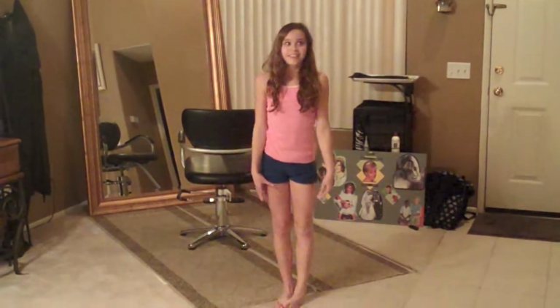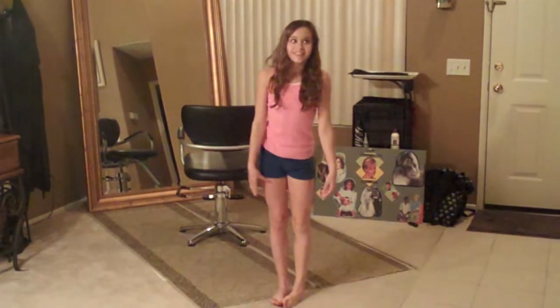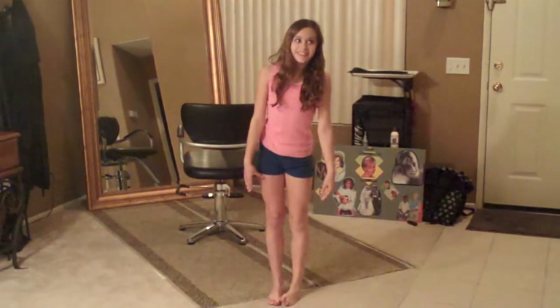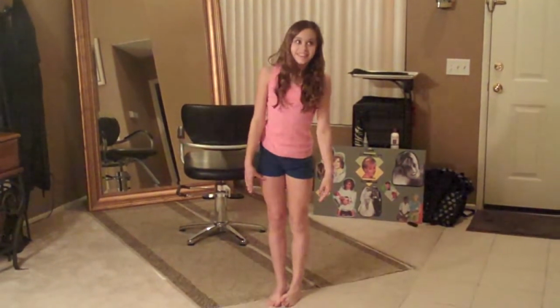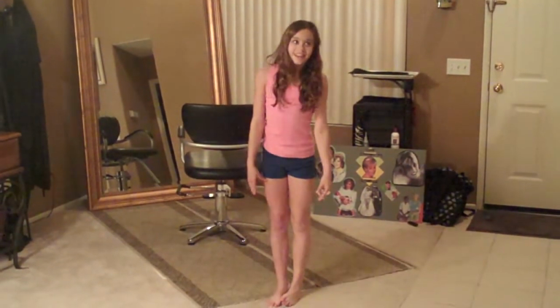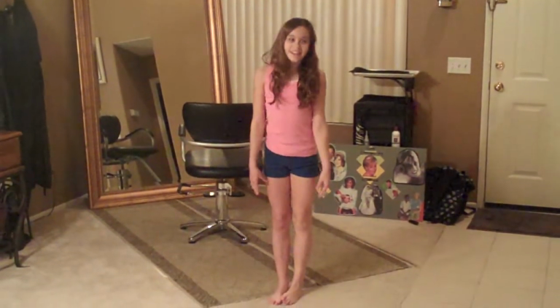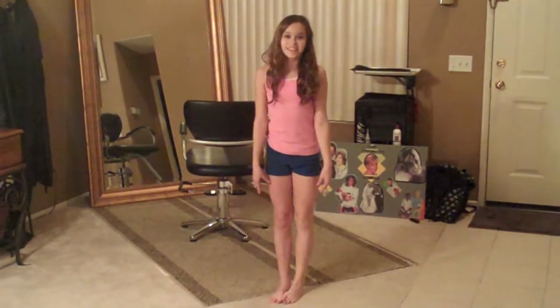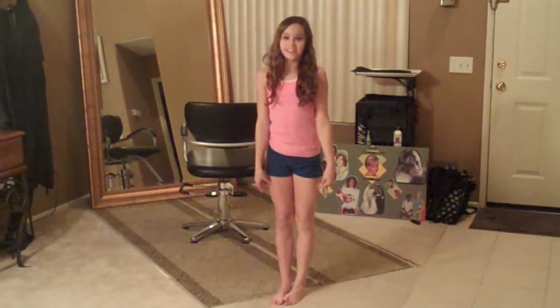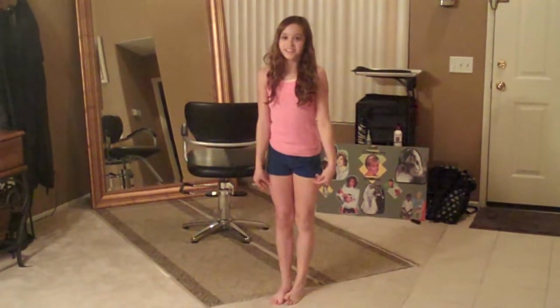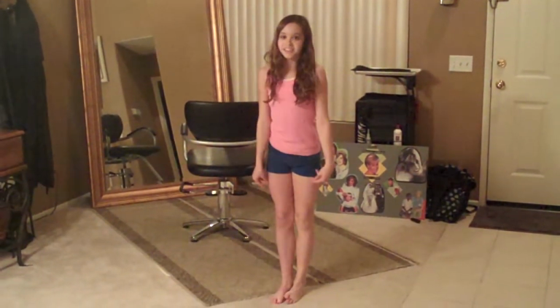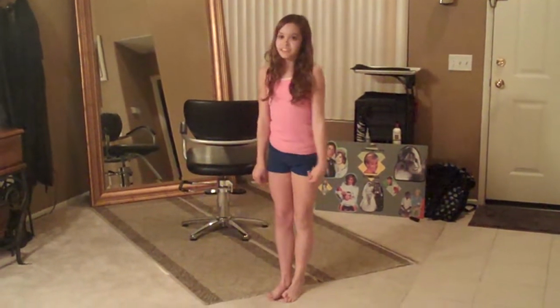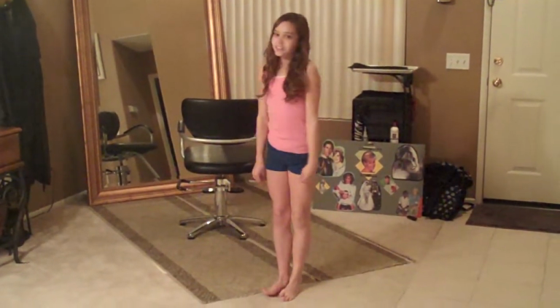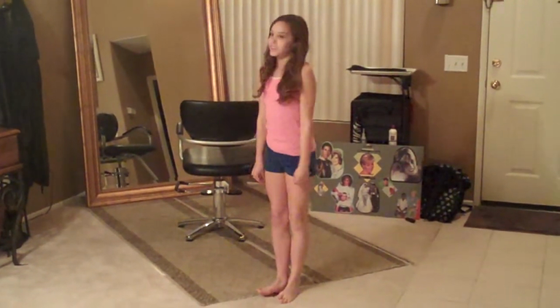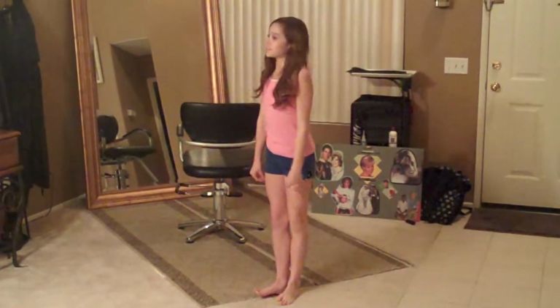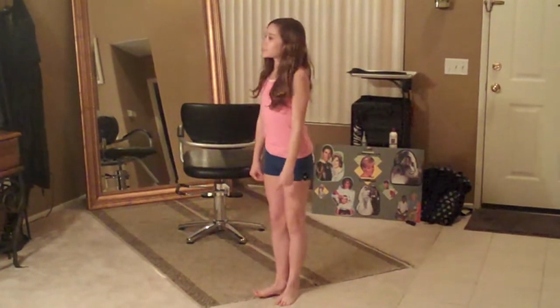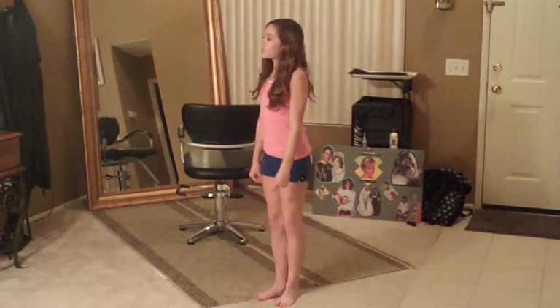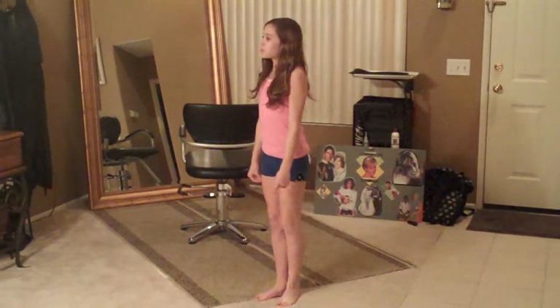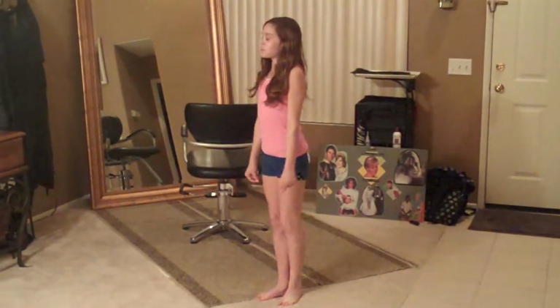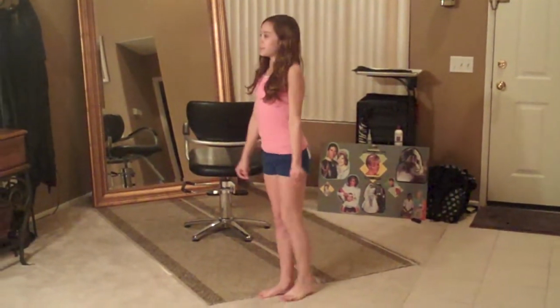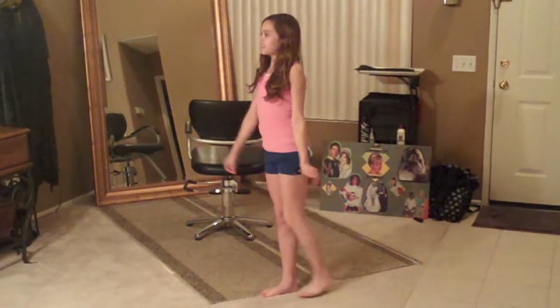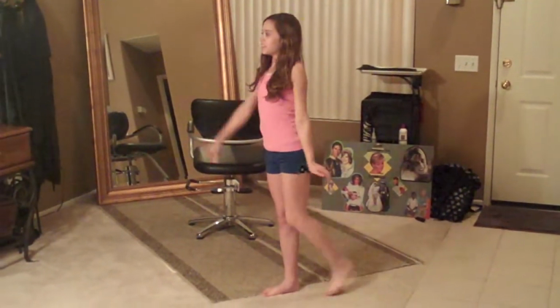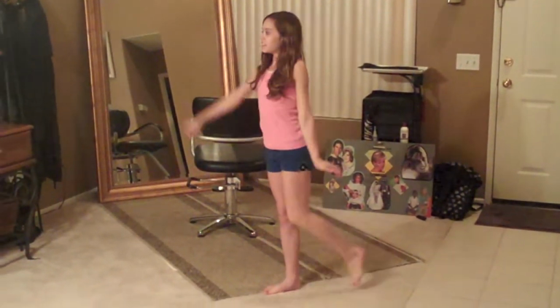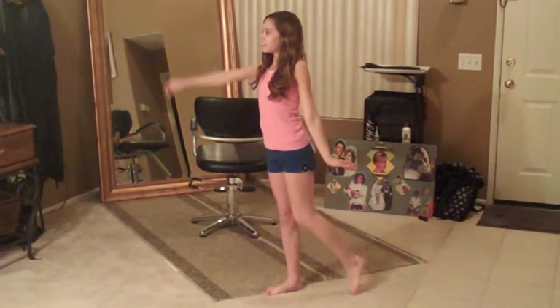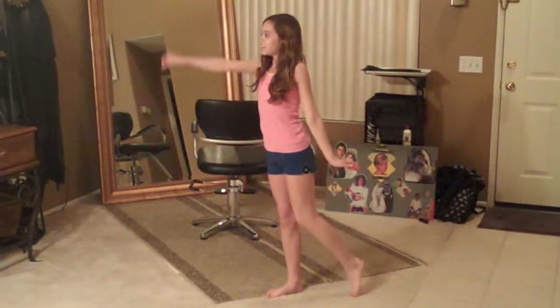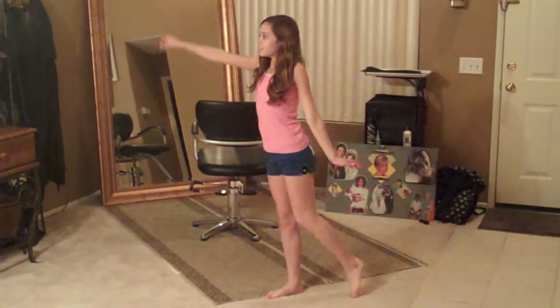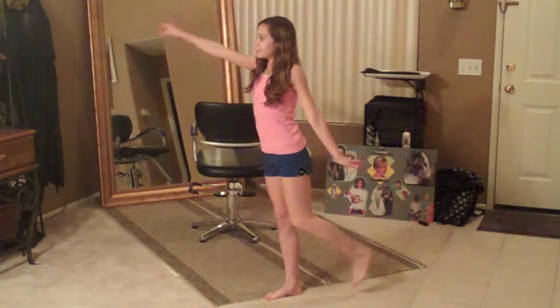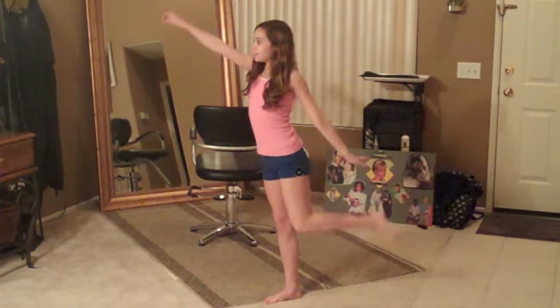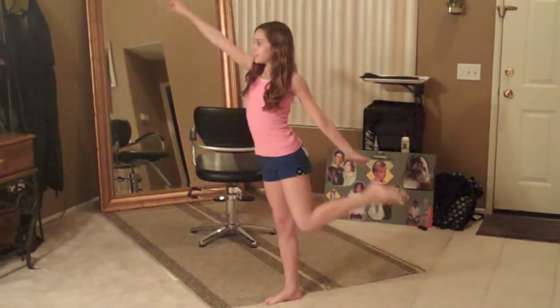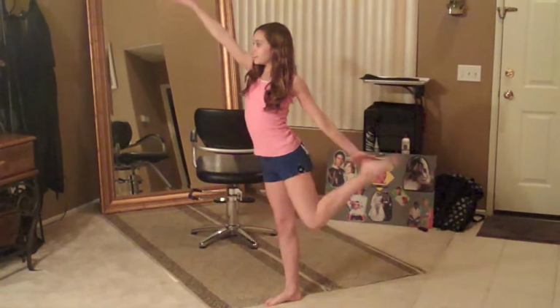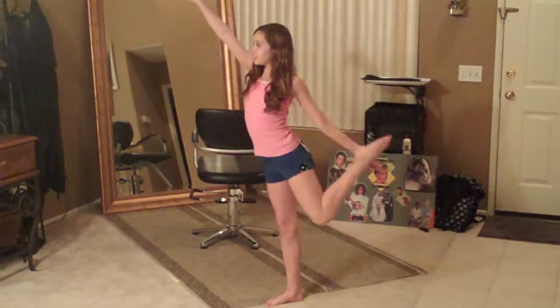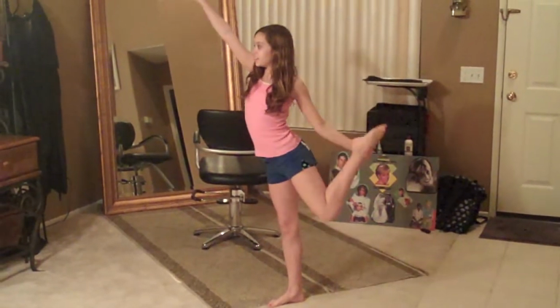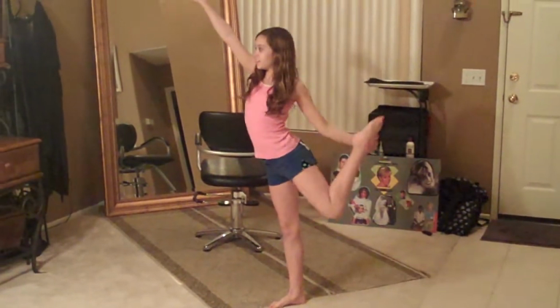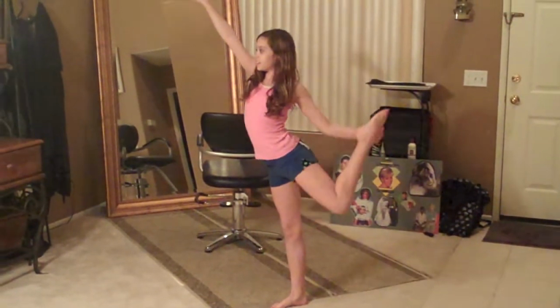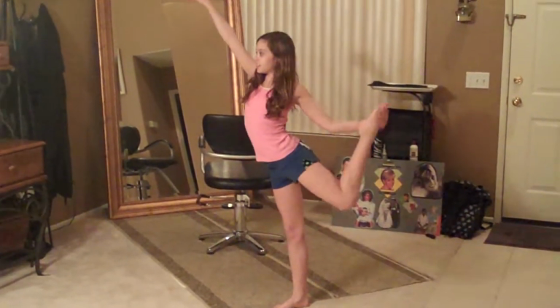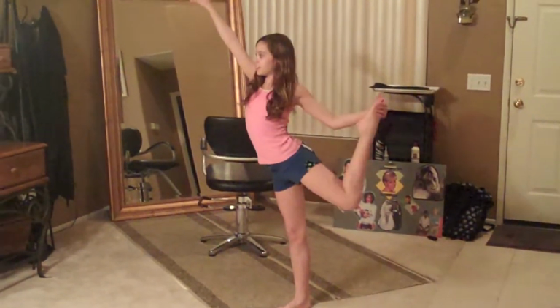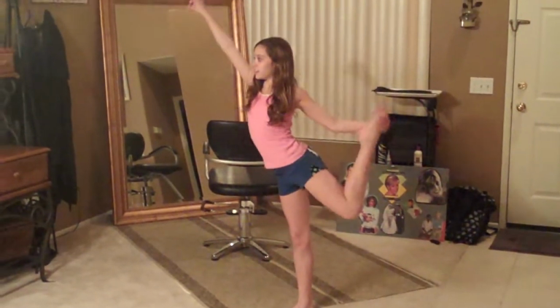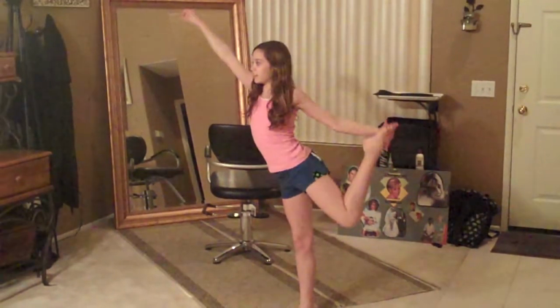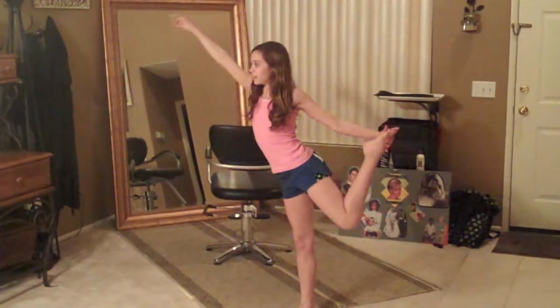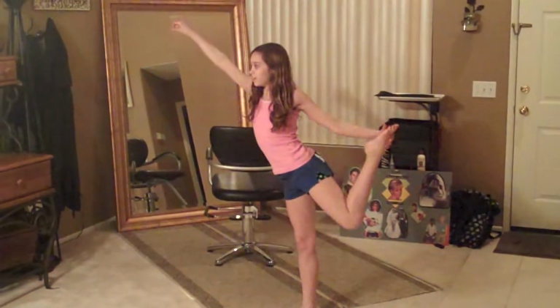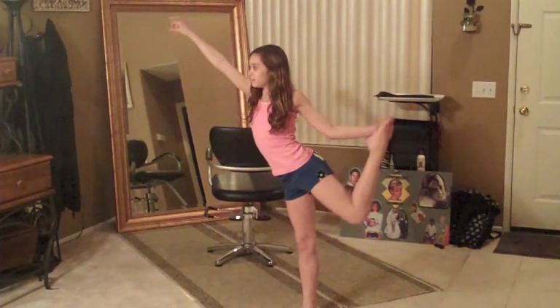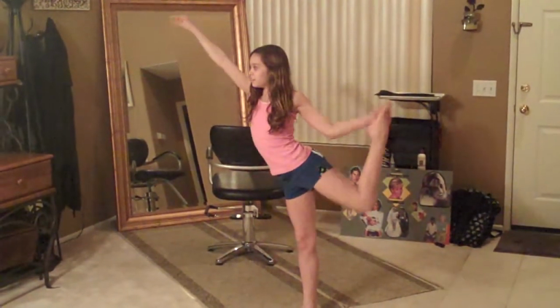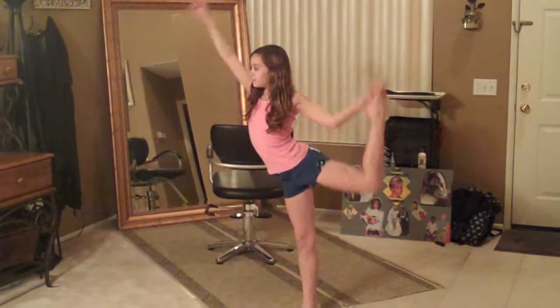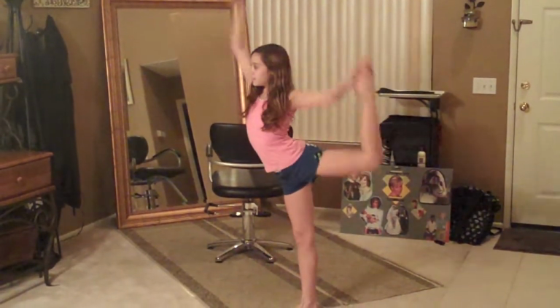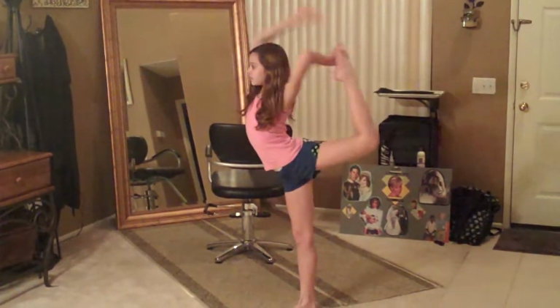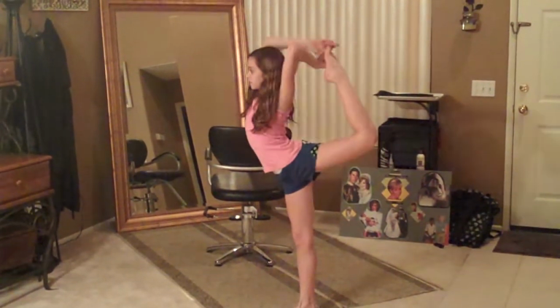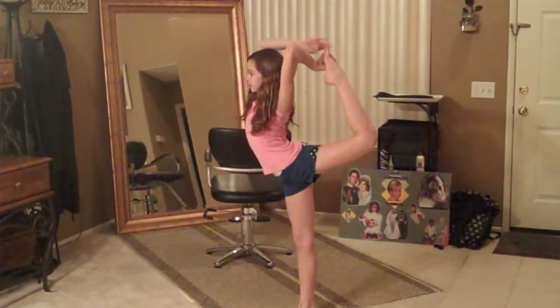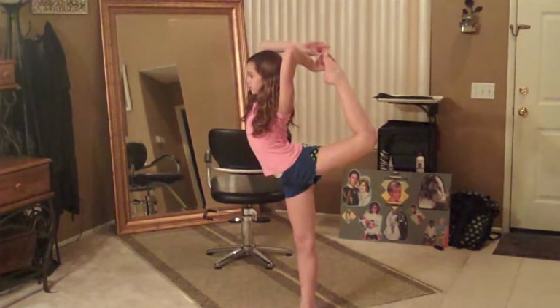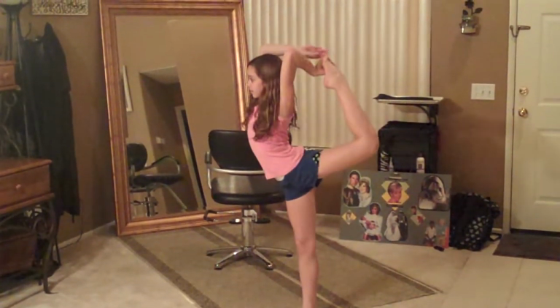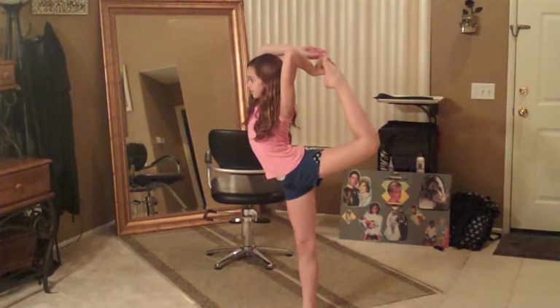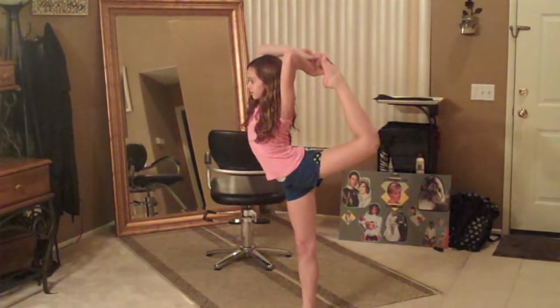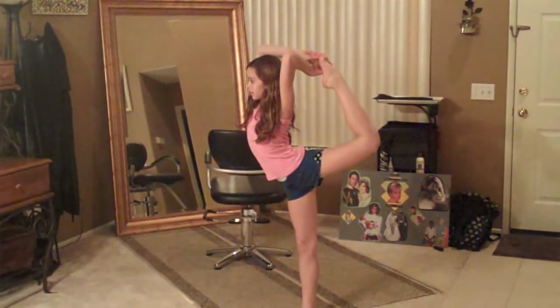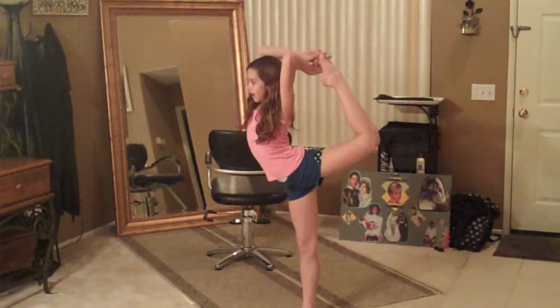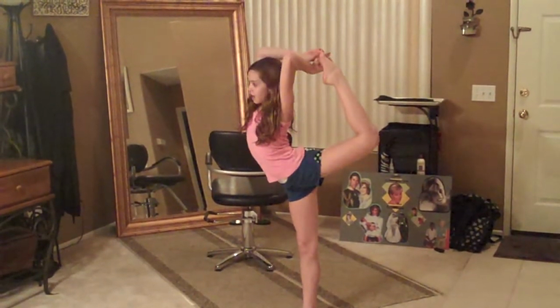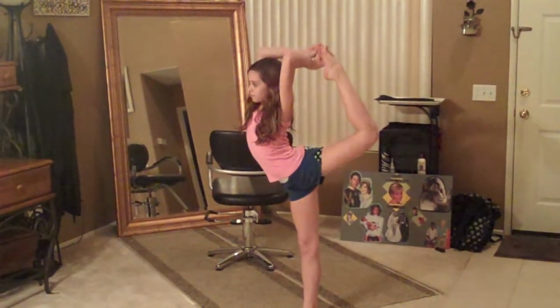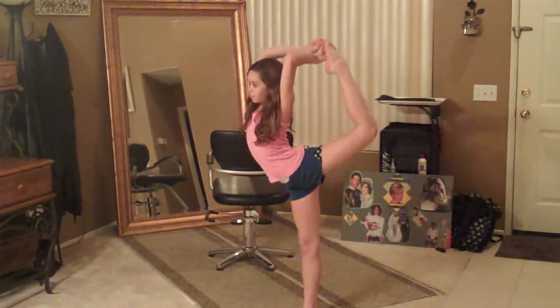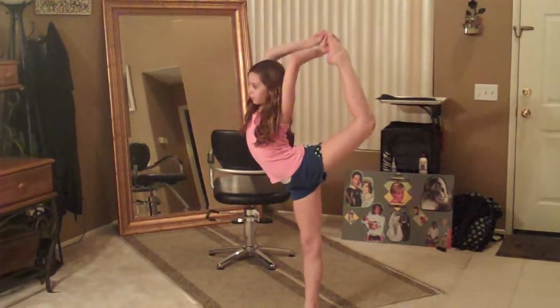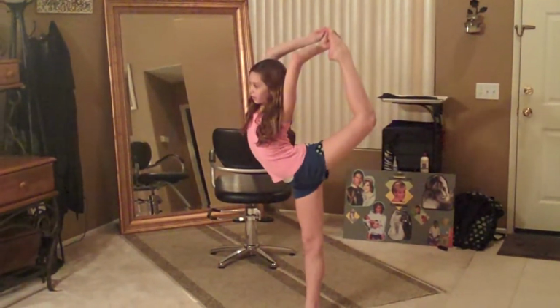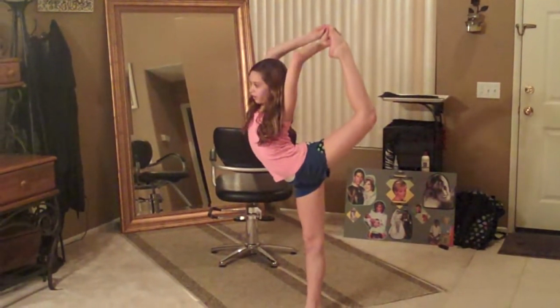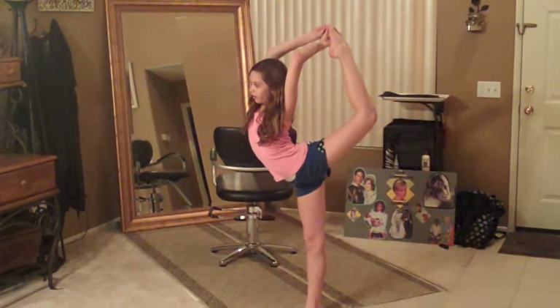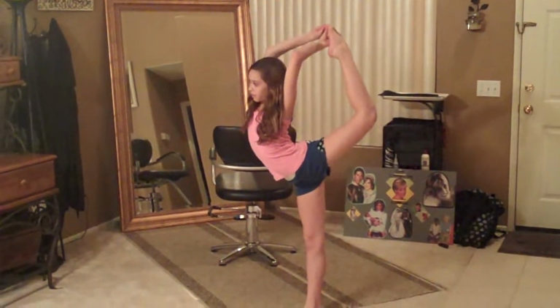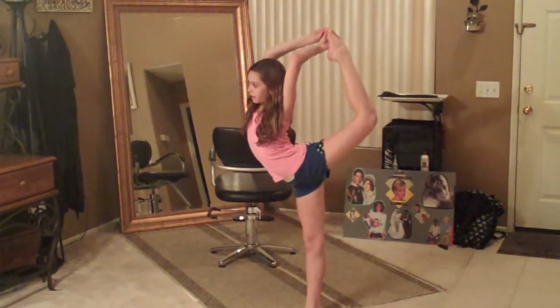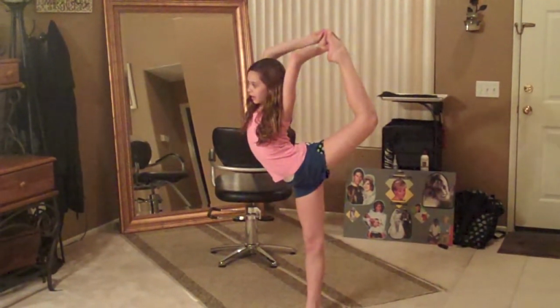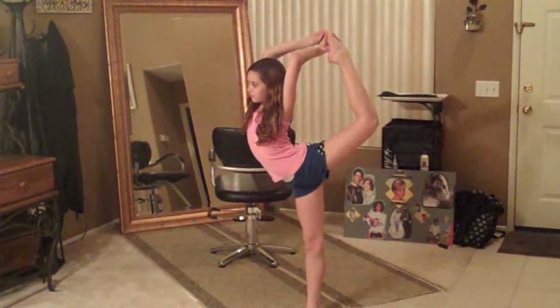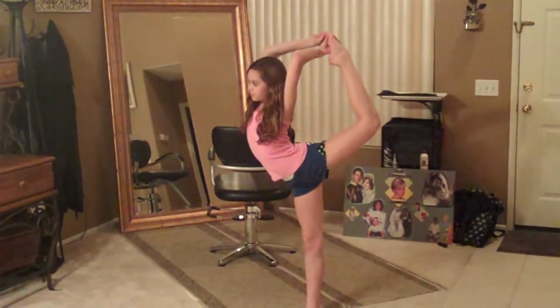The next thing I'm going to teach you is a scorpion. You're going to hit and pull it all the way up.